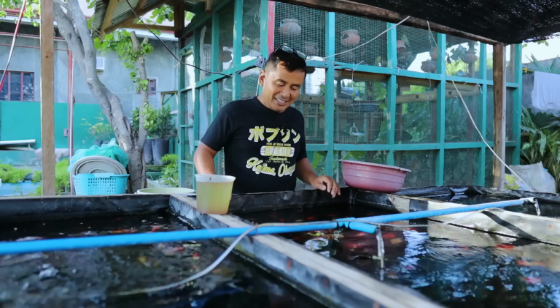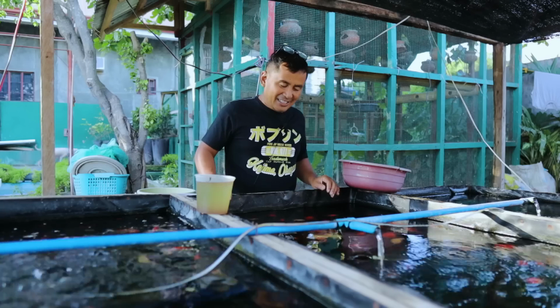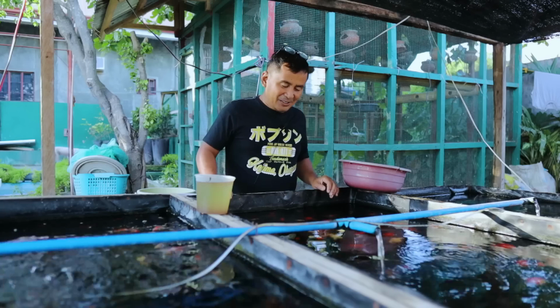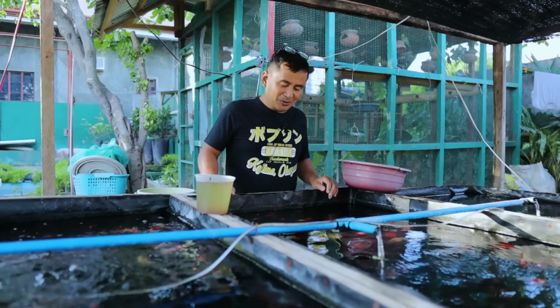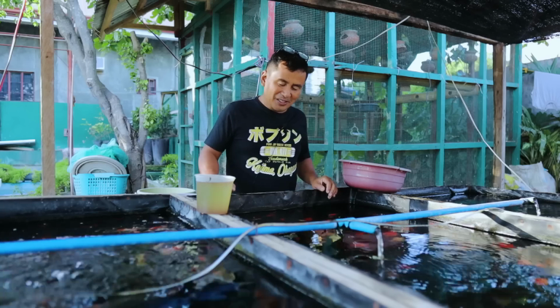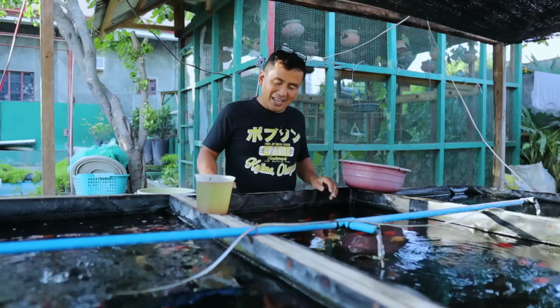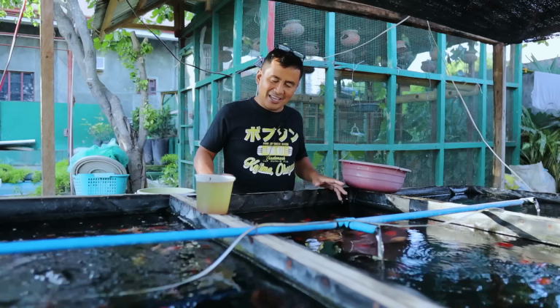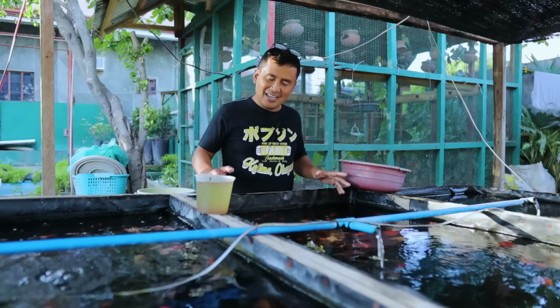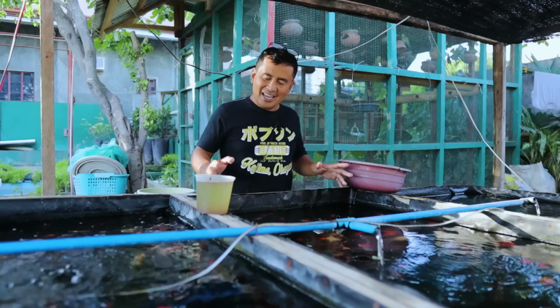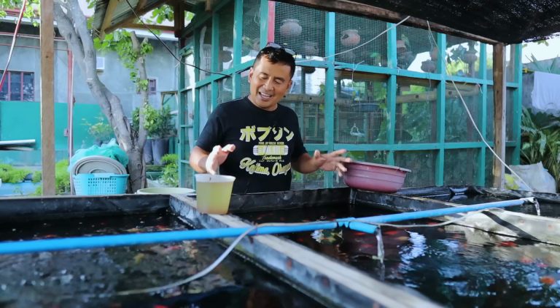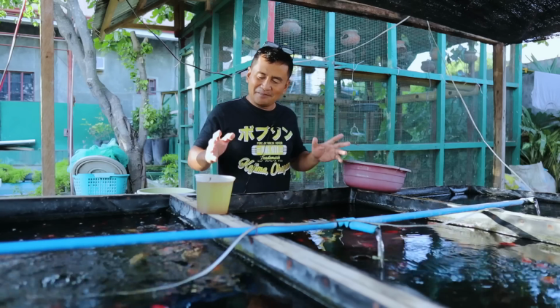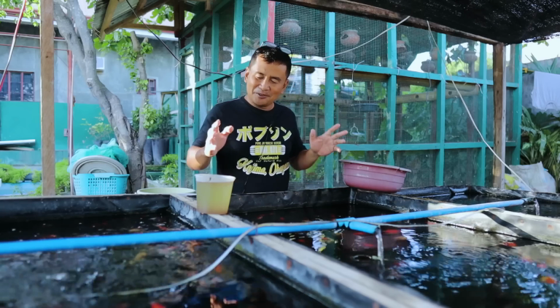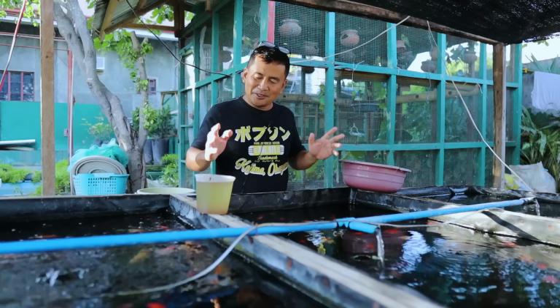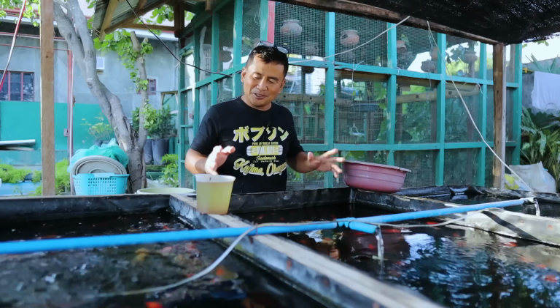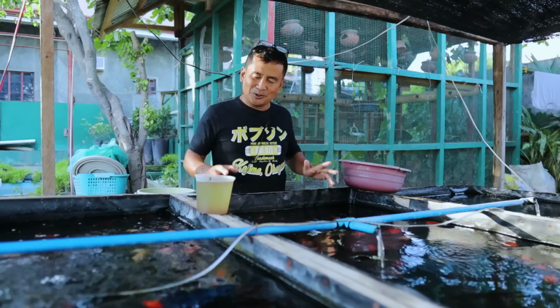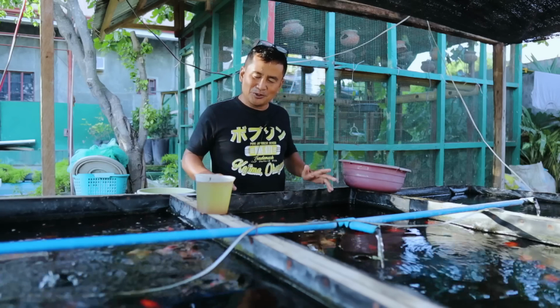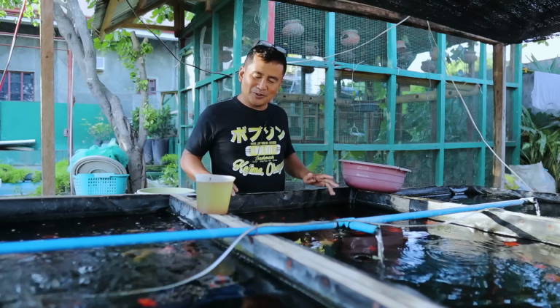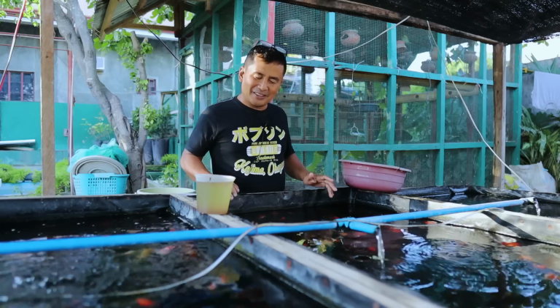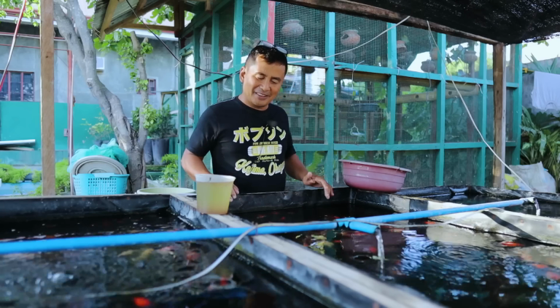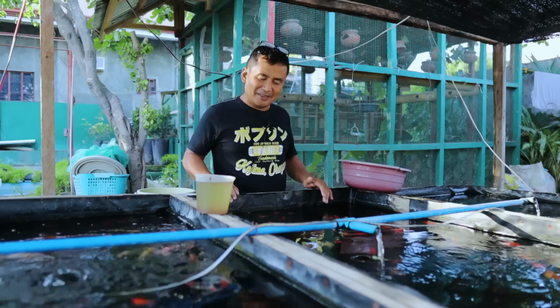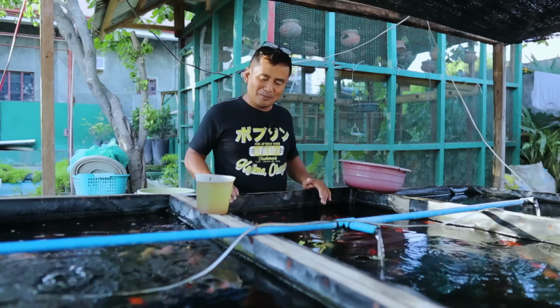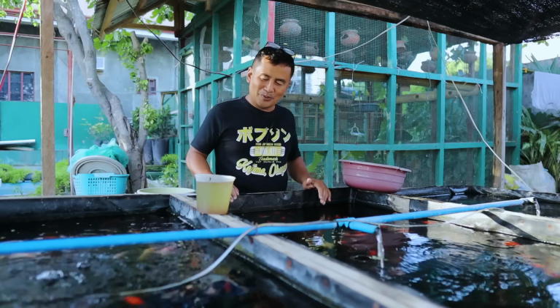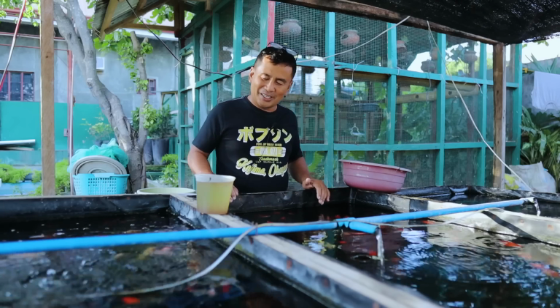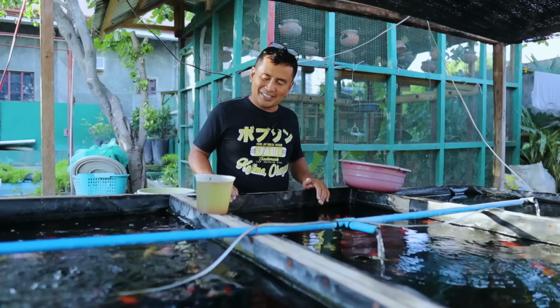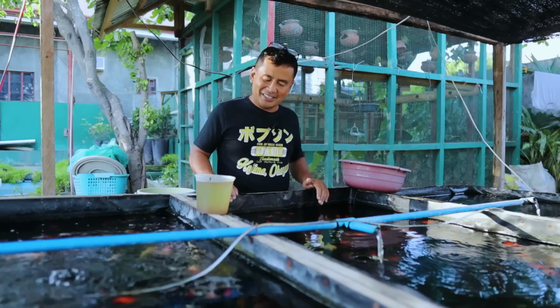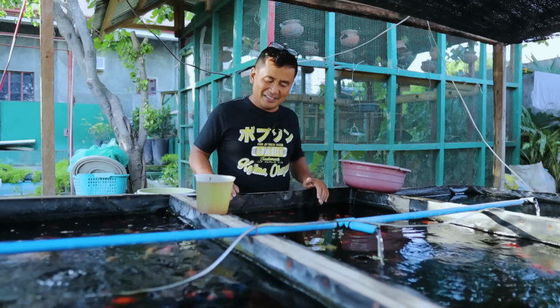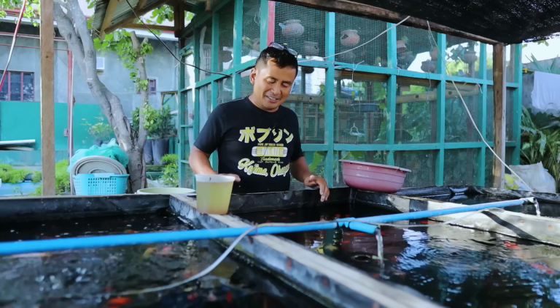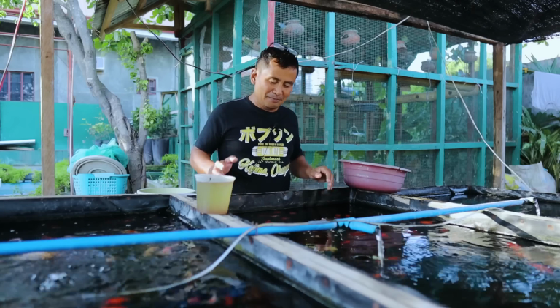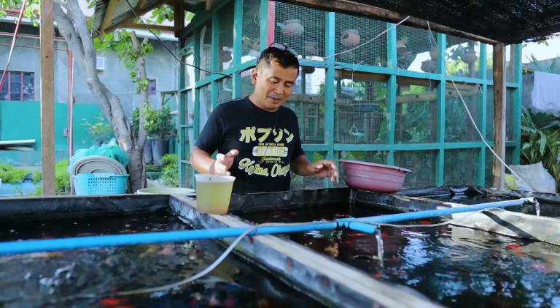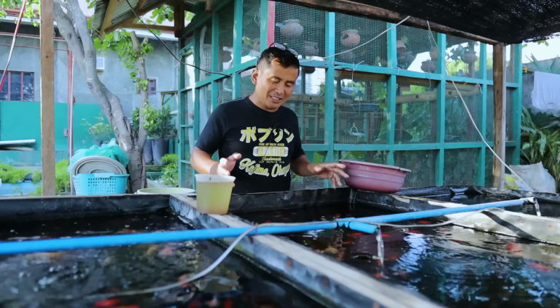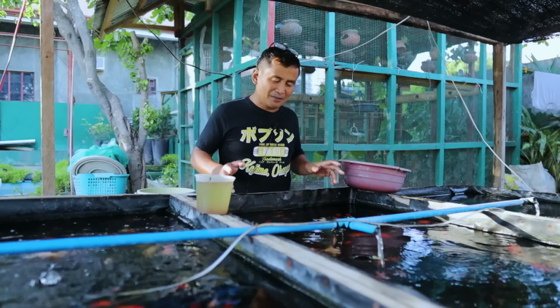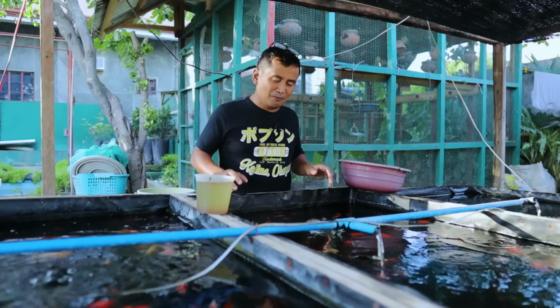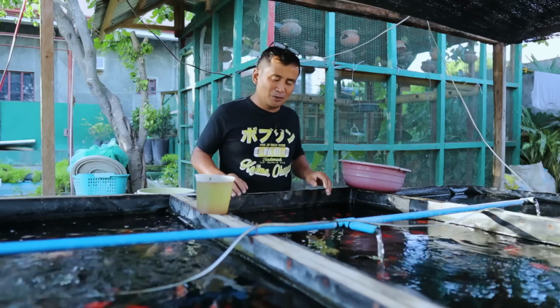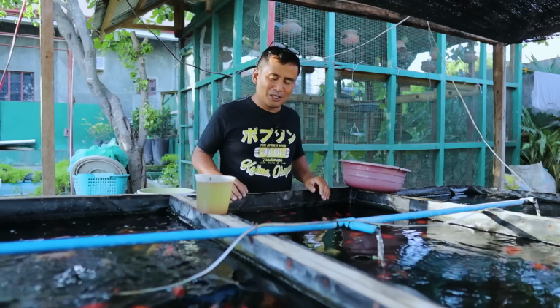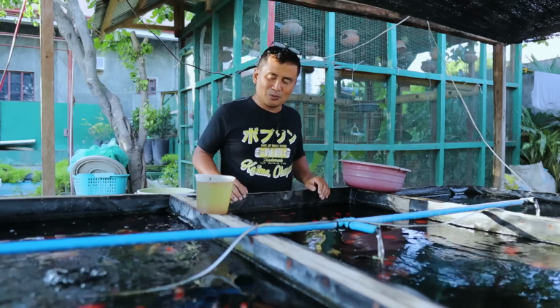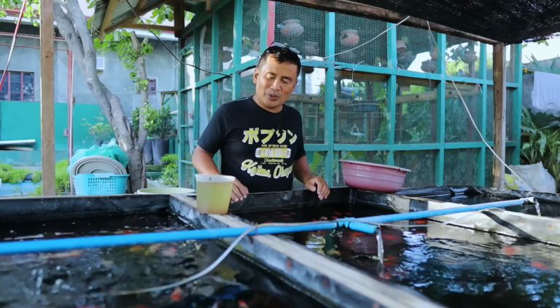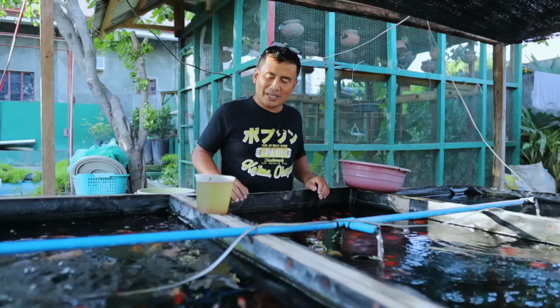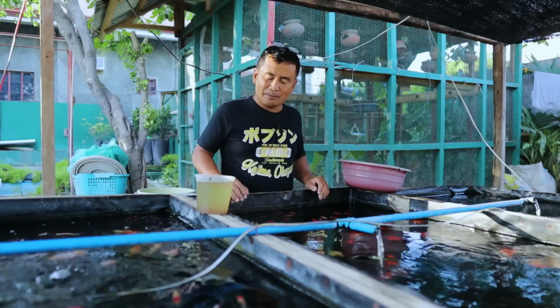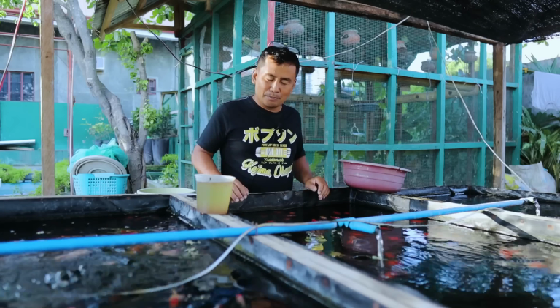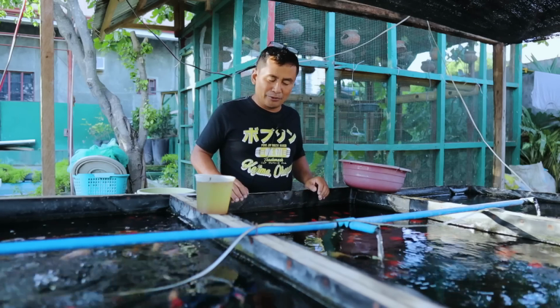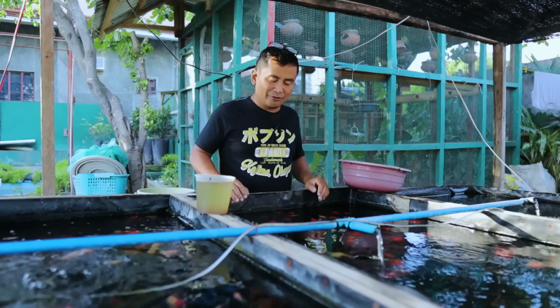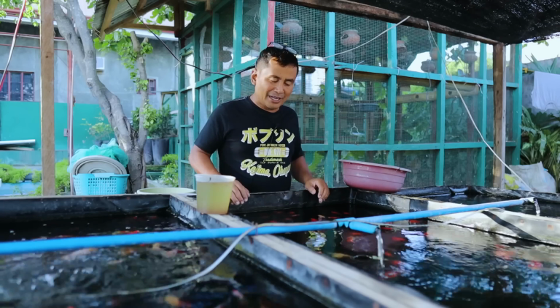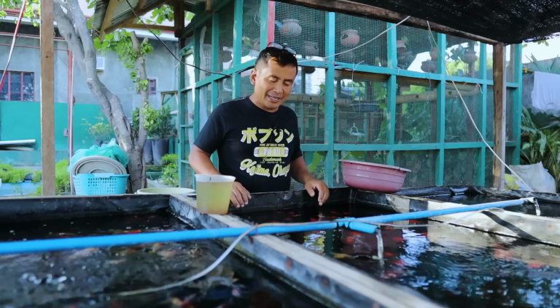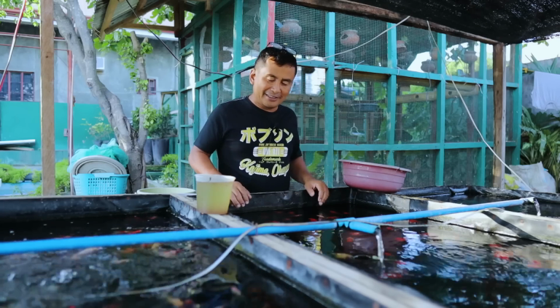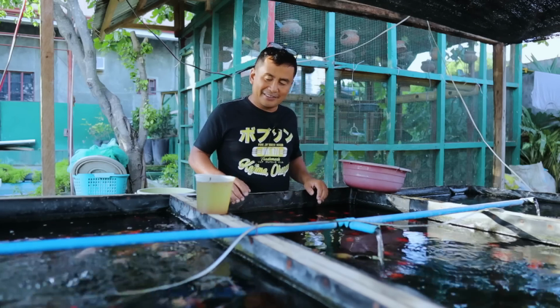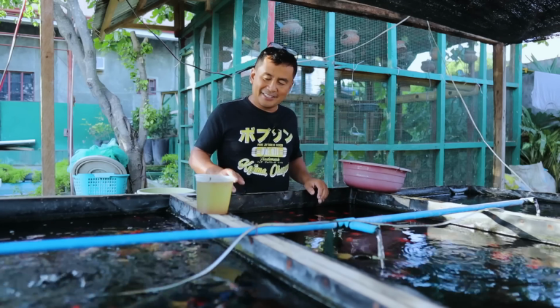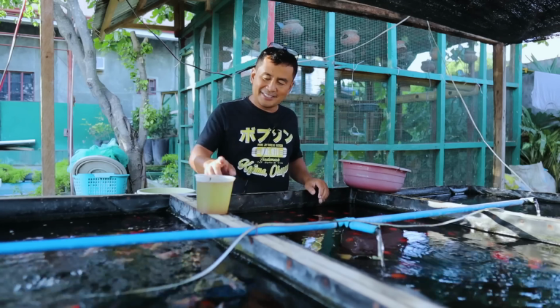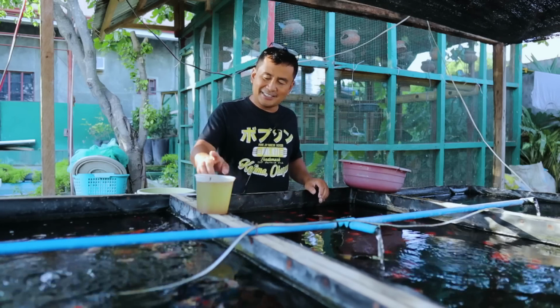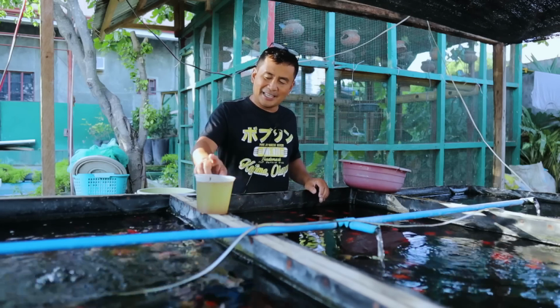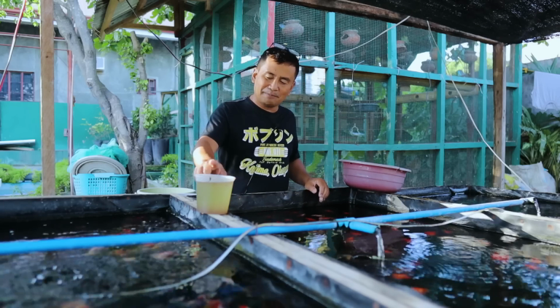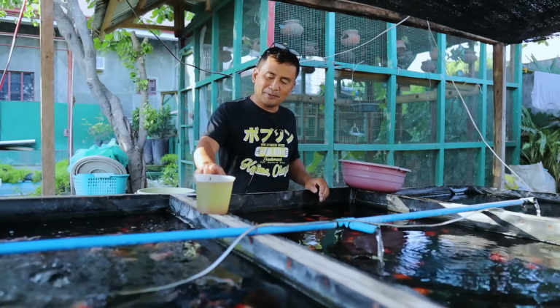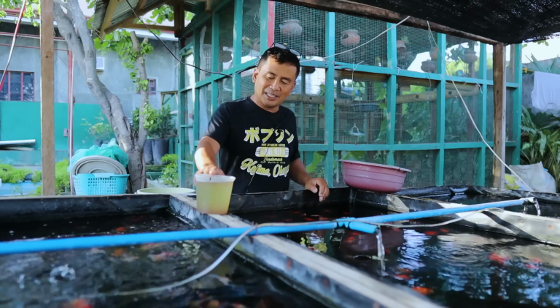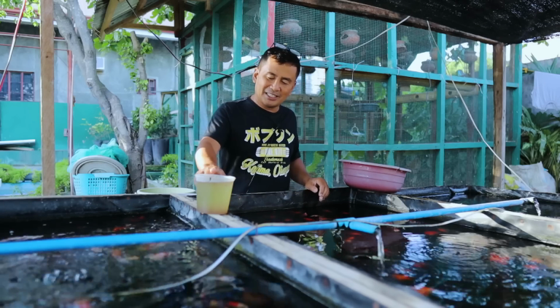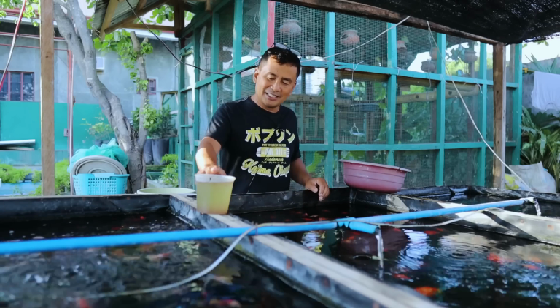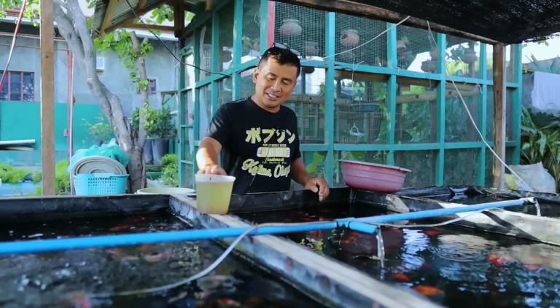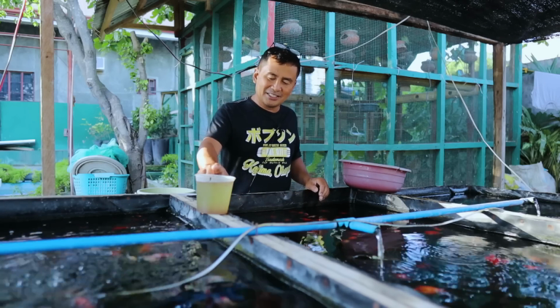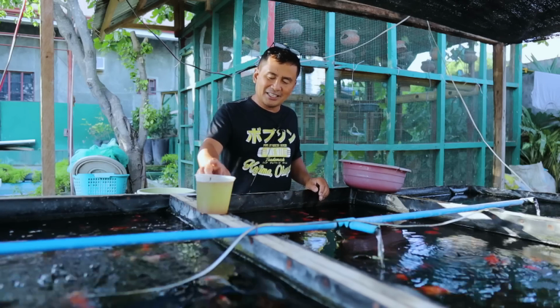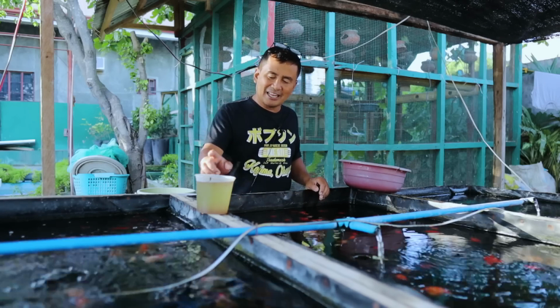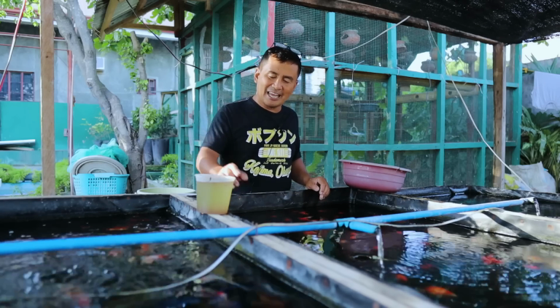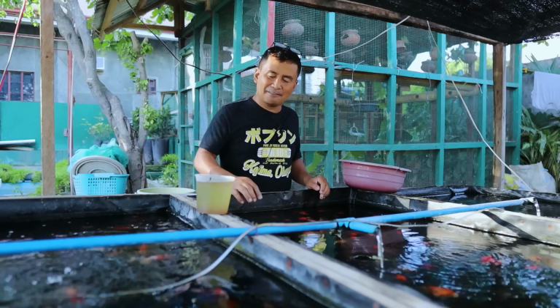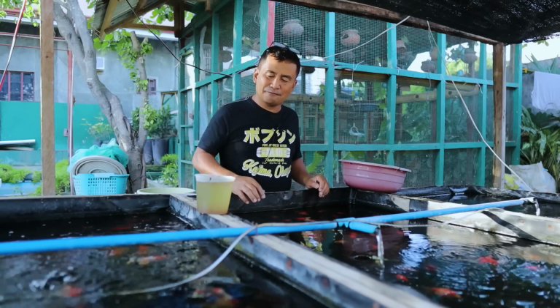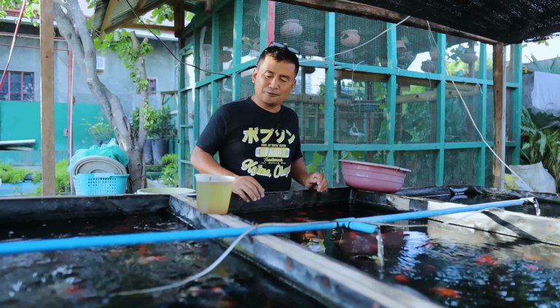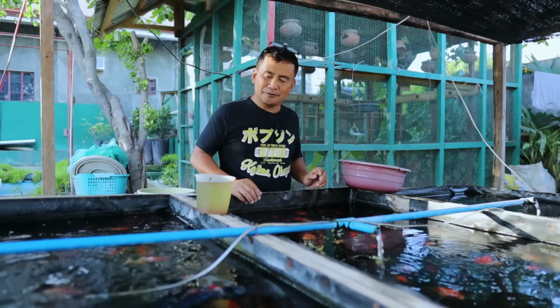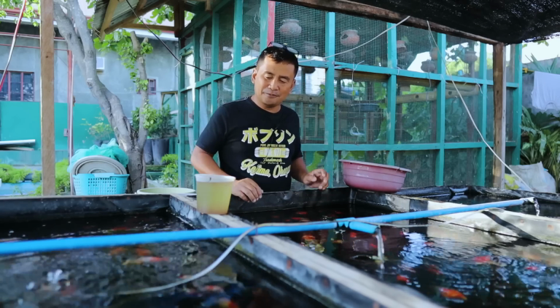Today I'm going to treat them with the best food that we can provide — this daphnia. This is a live food.